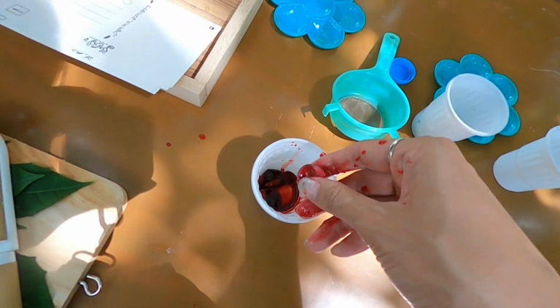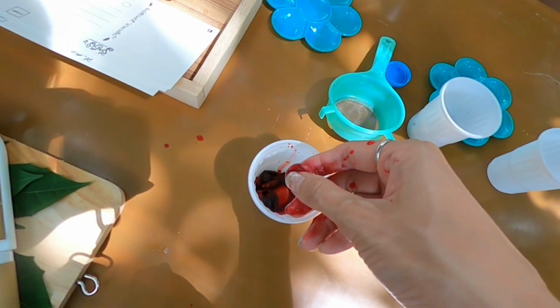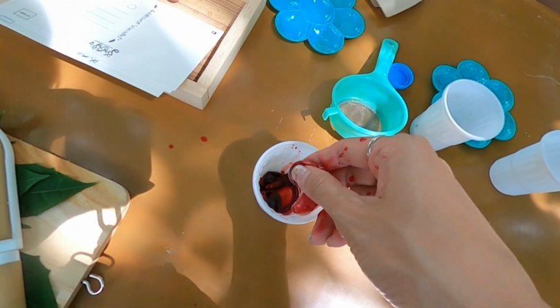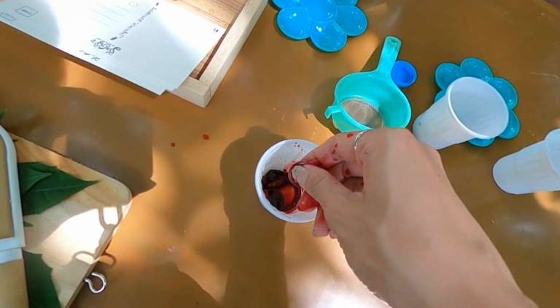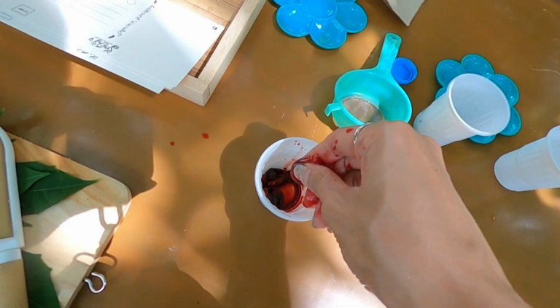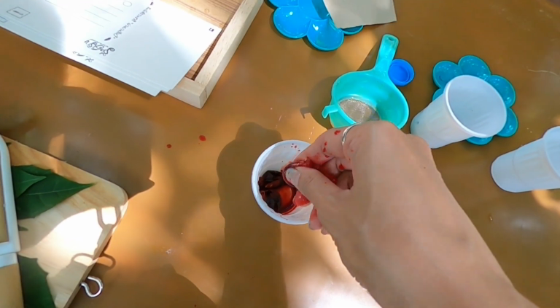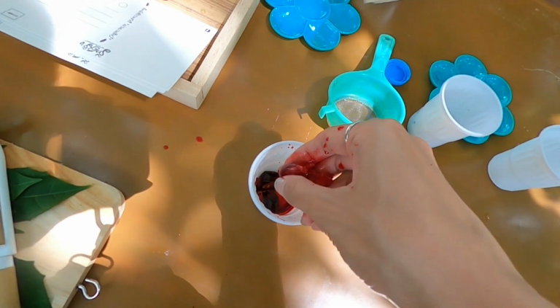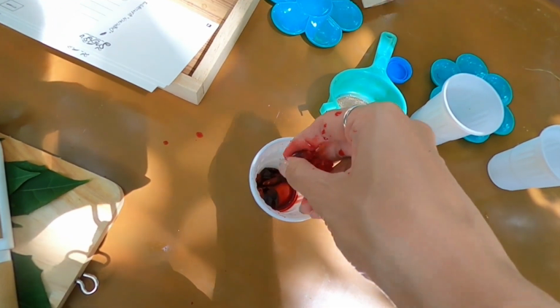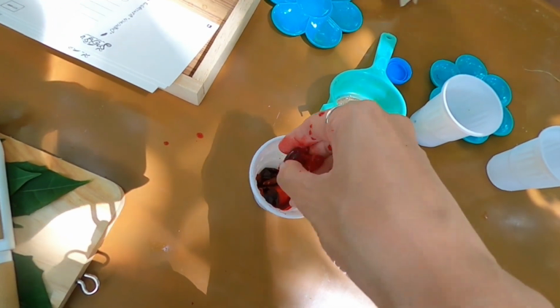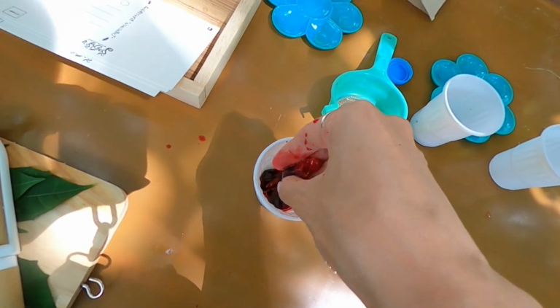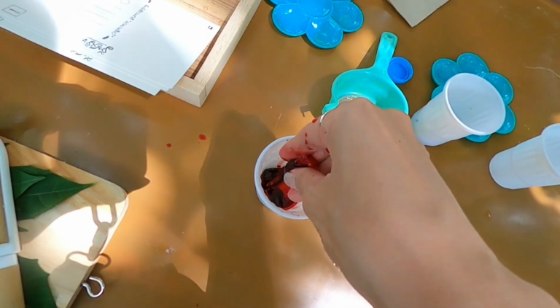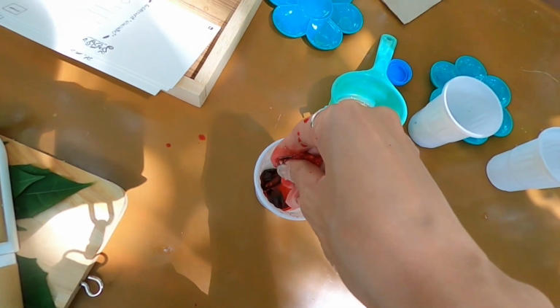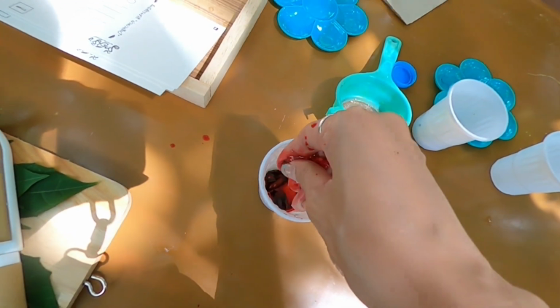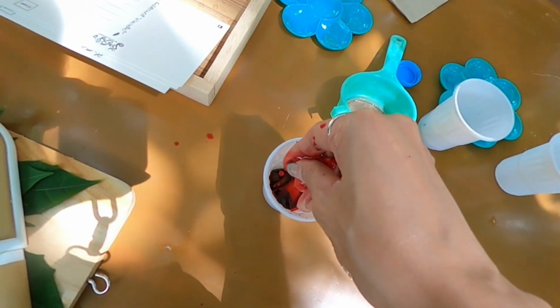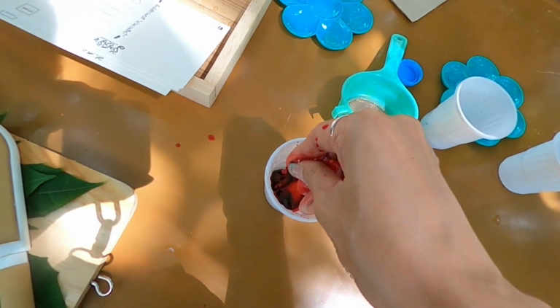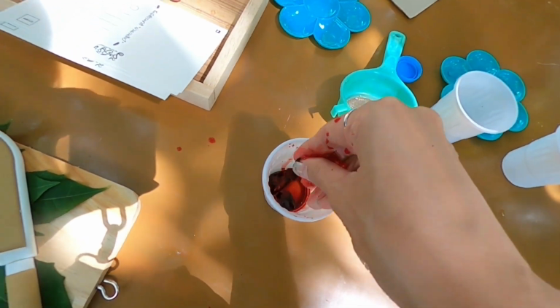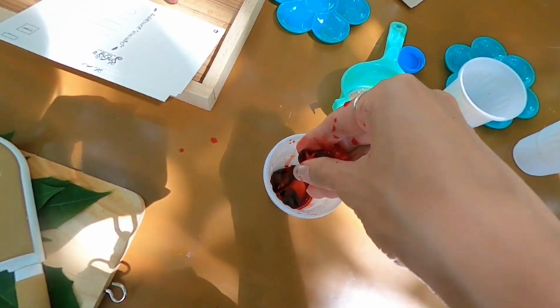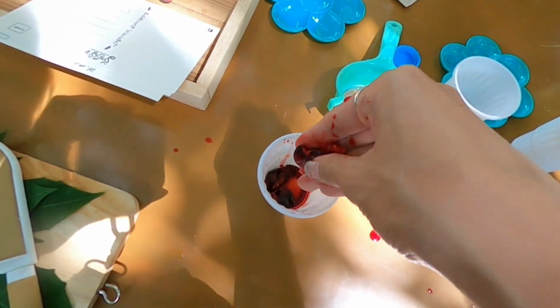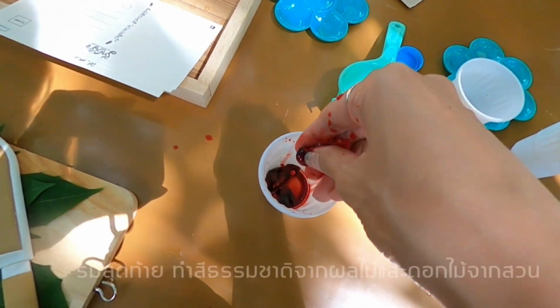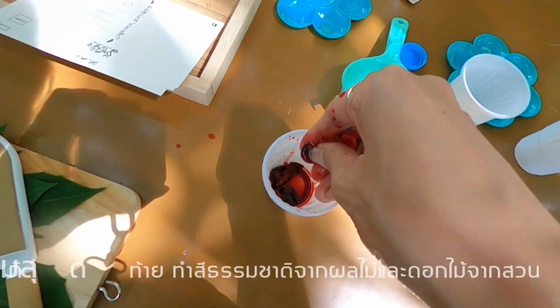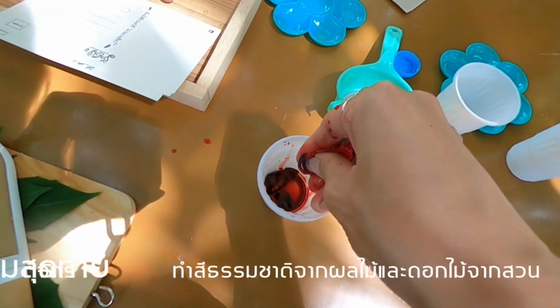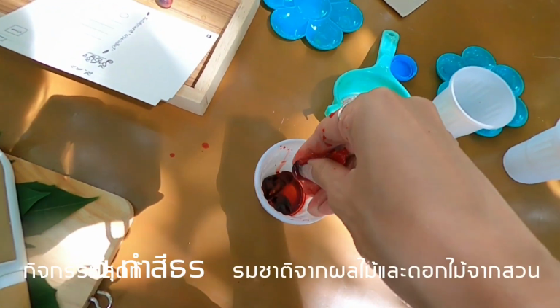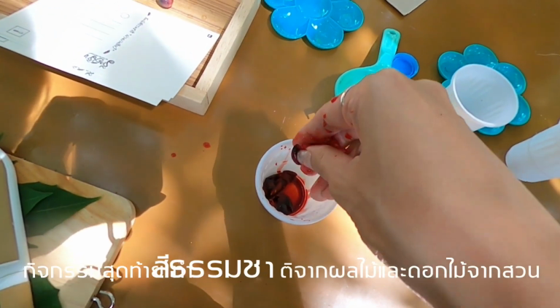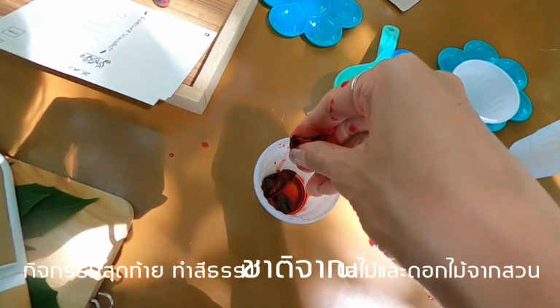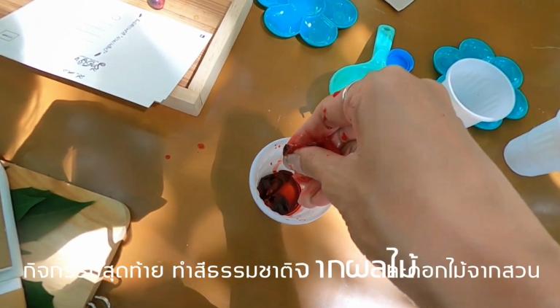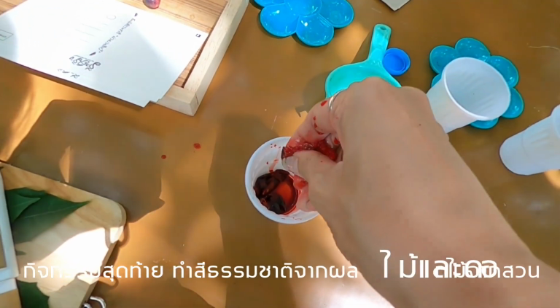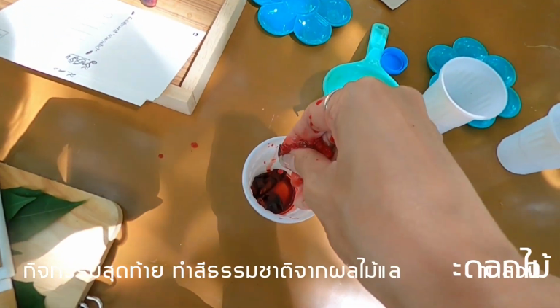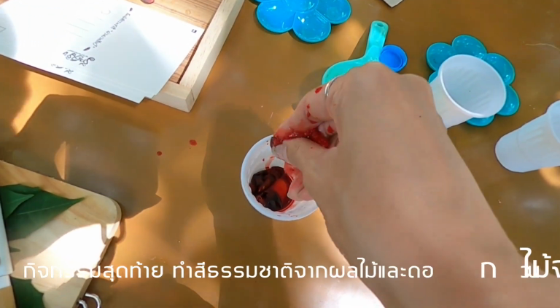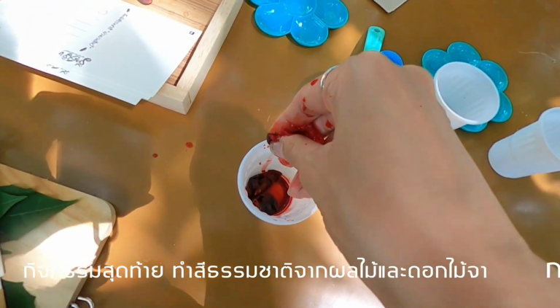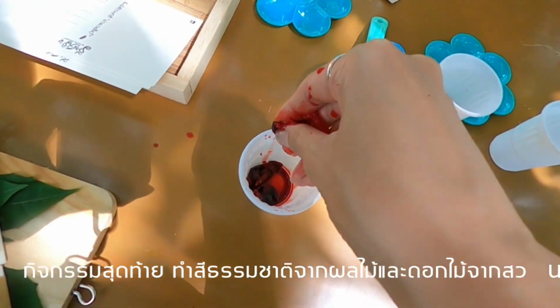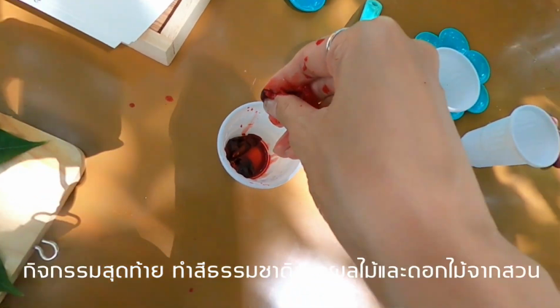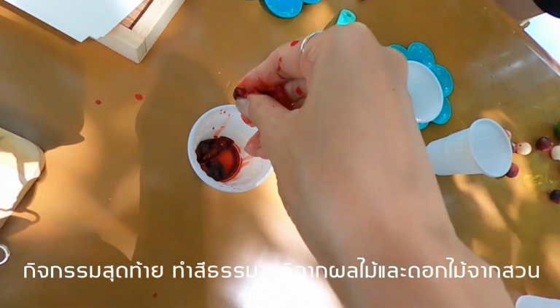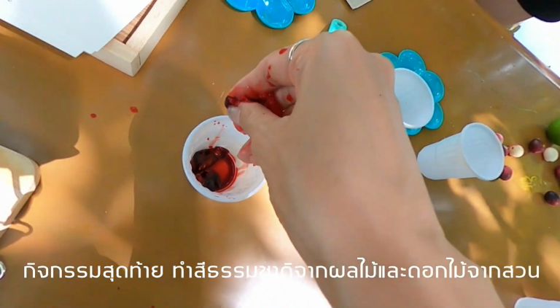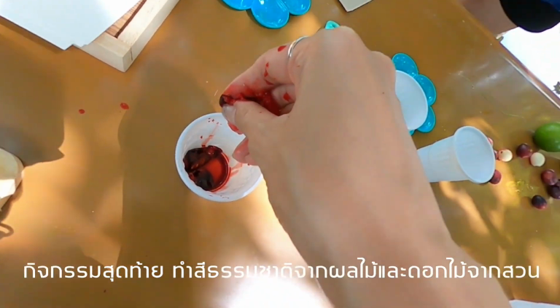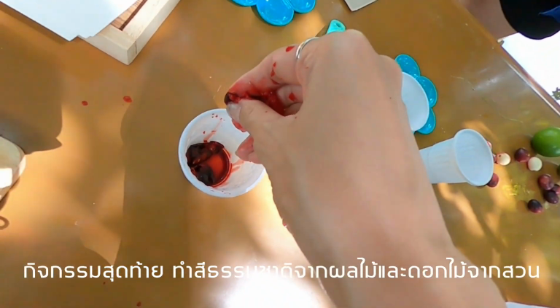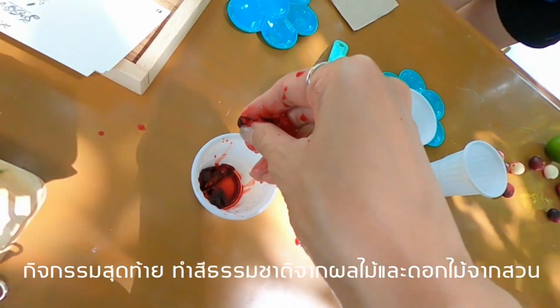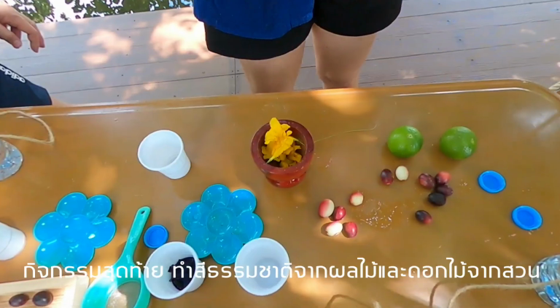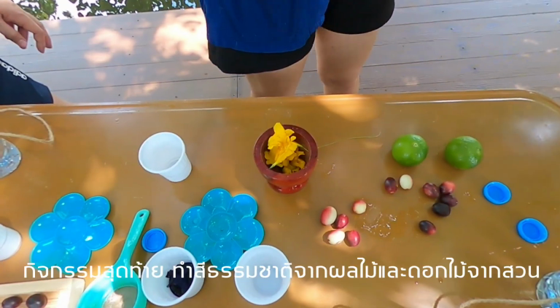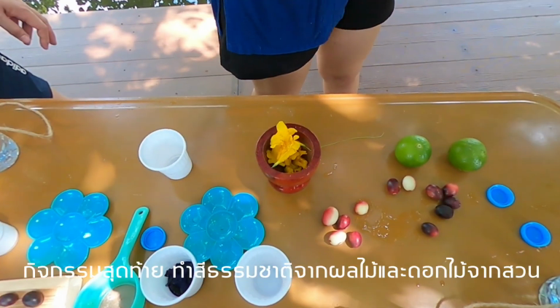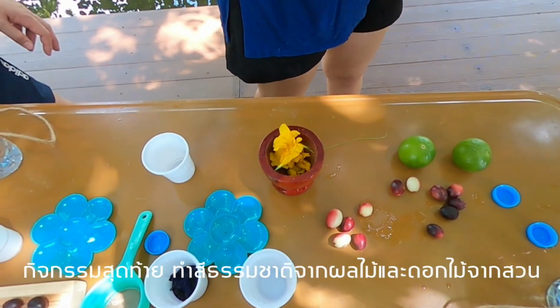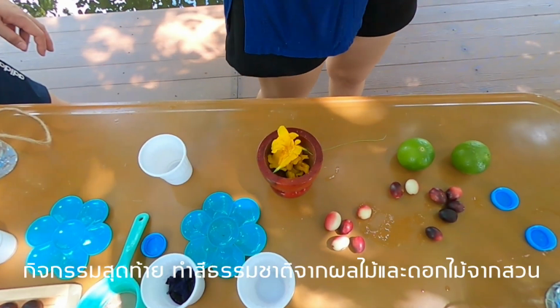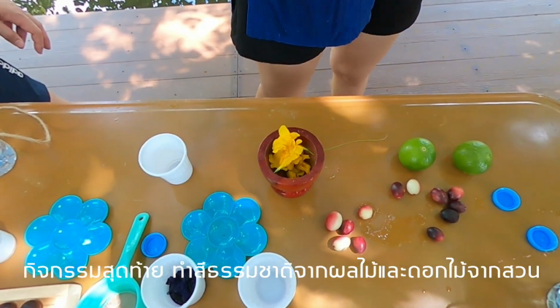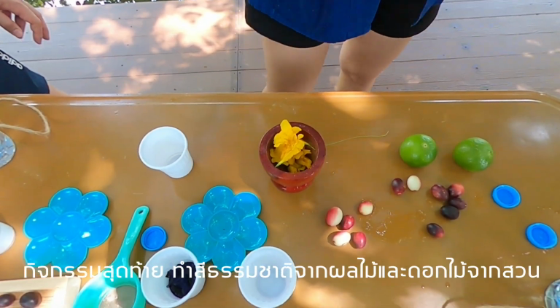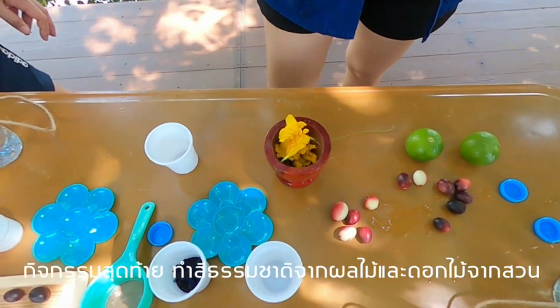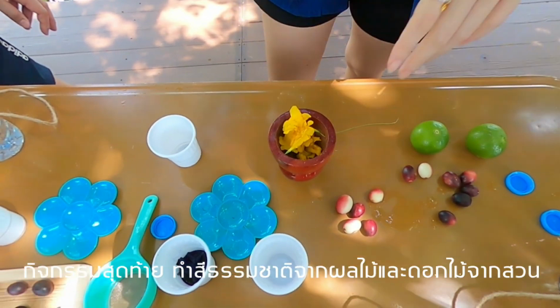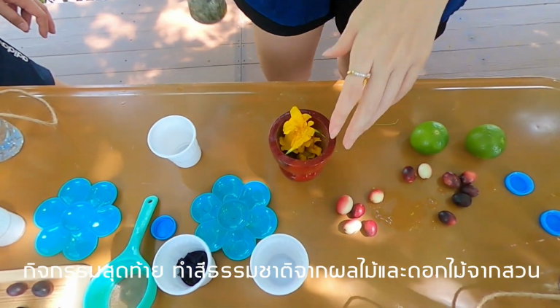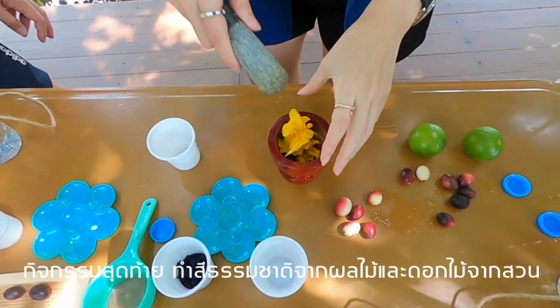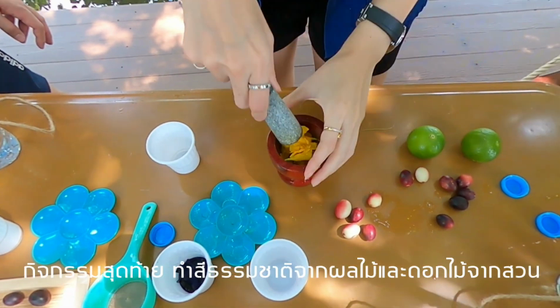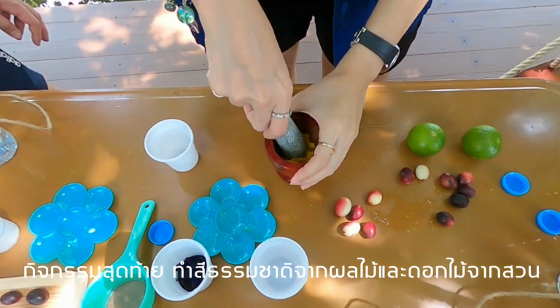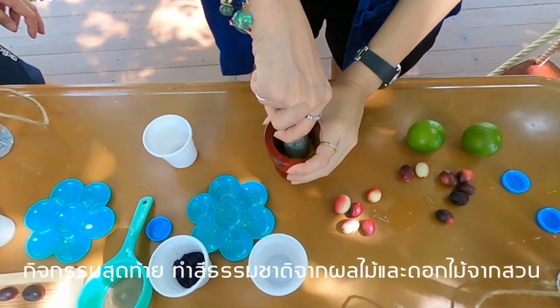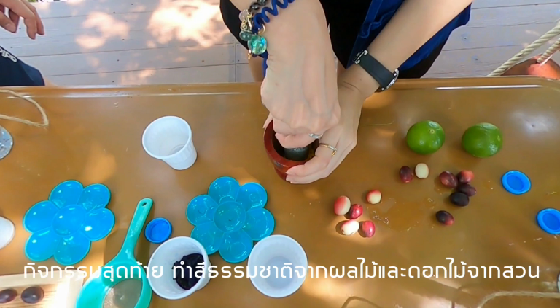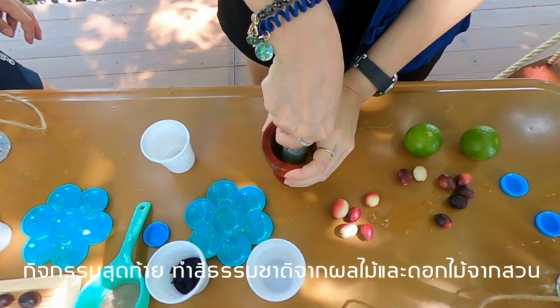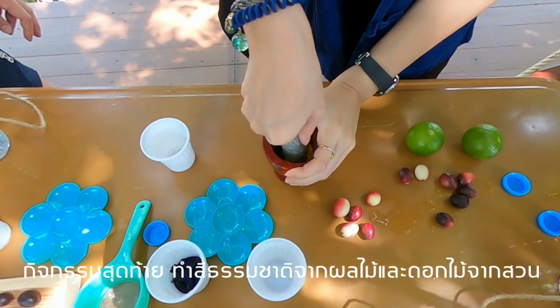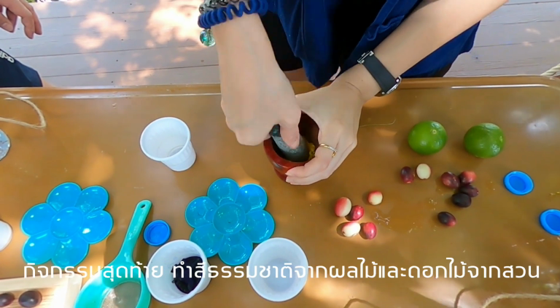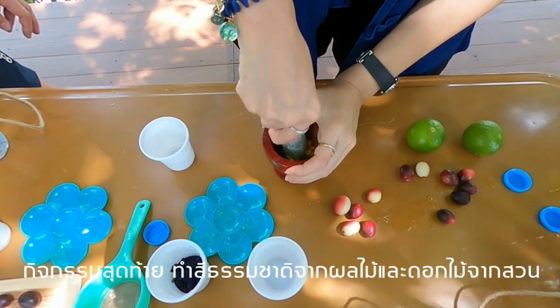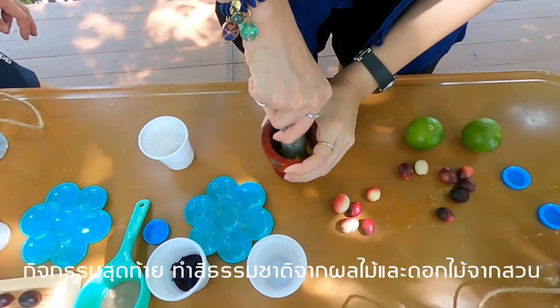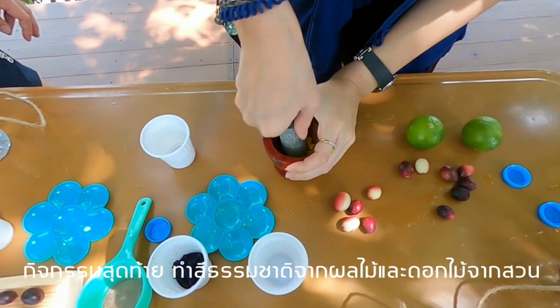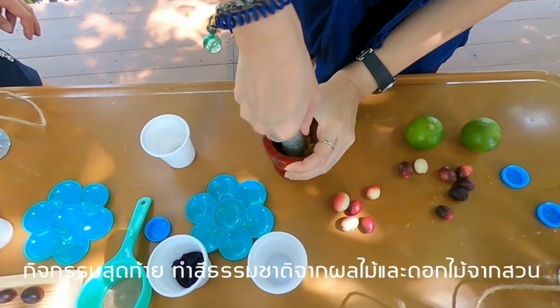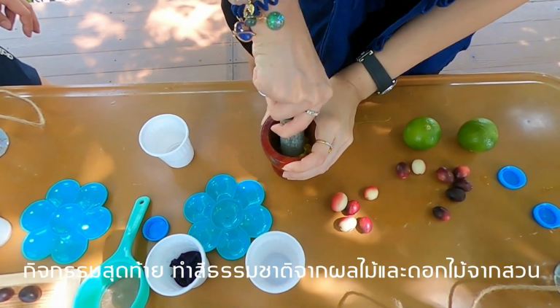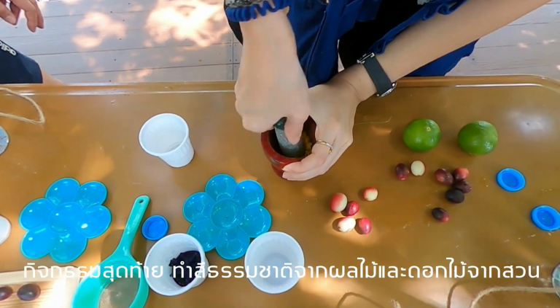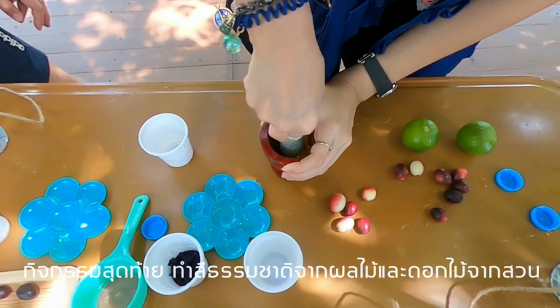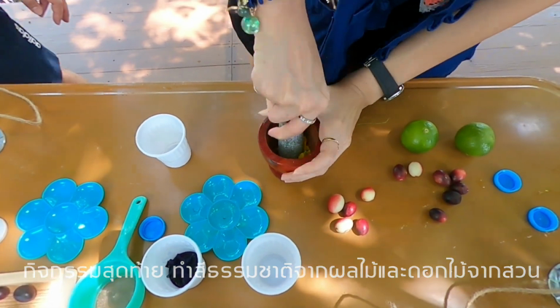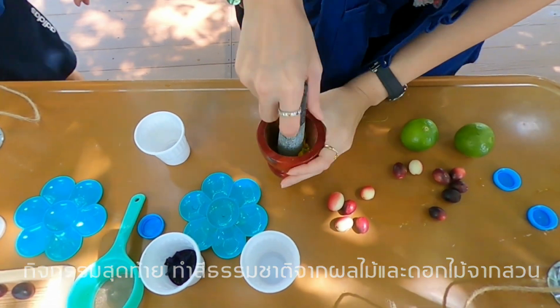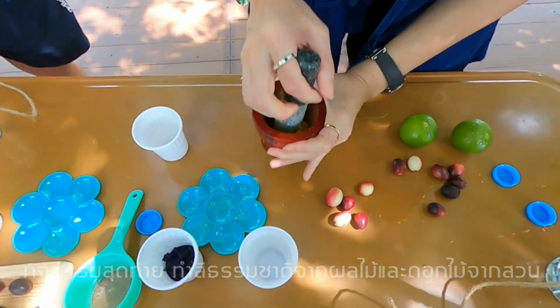And this is the last activity: making colour dye from the fruits and flowers that we collected from the farm.